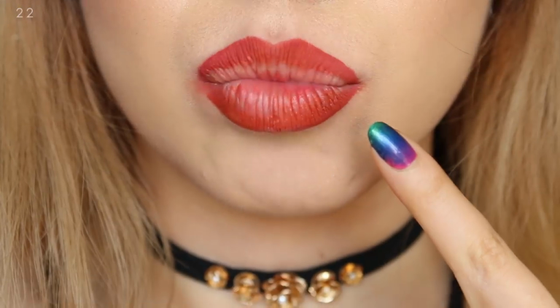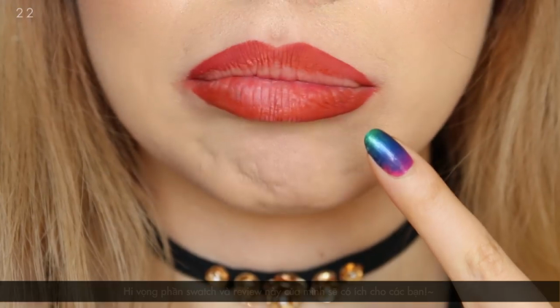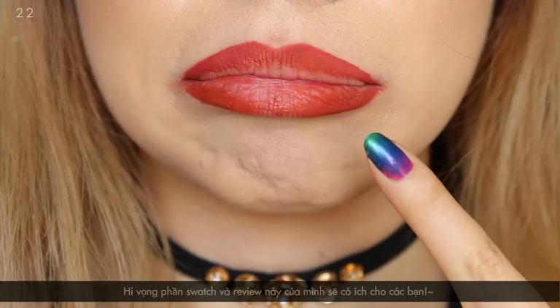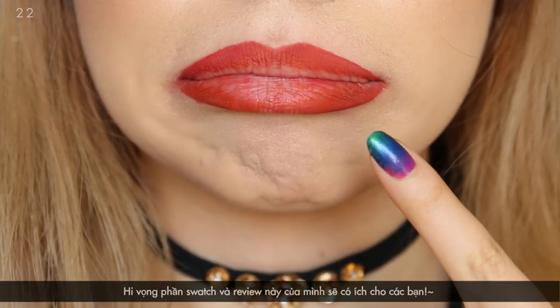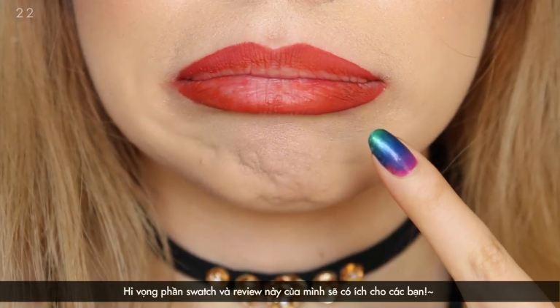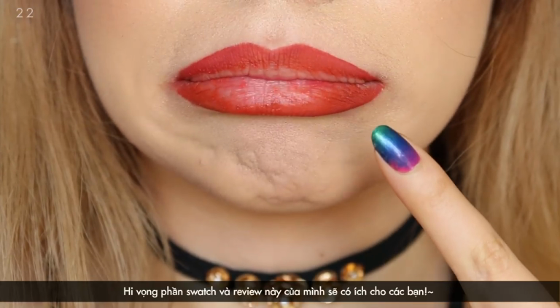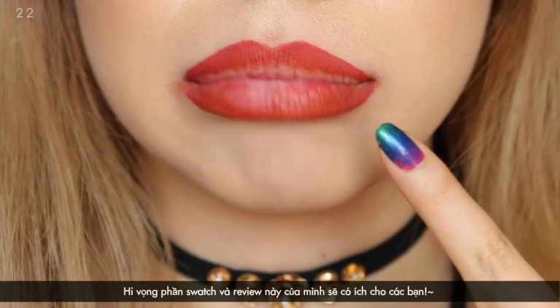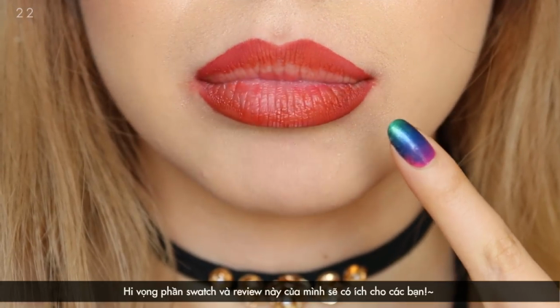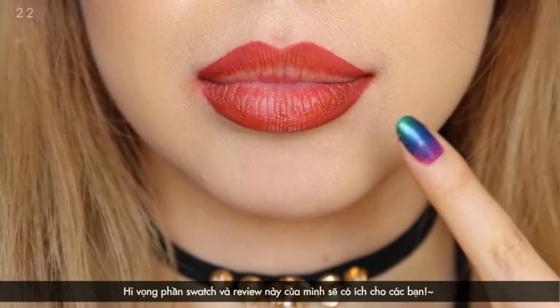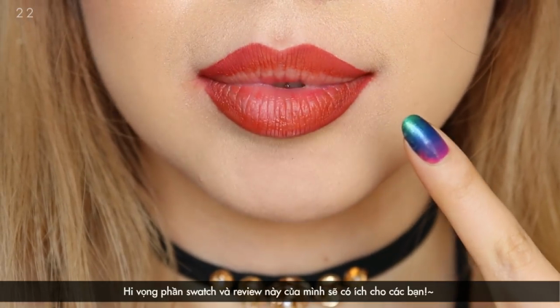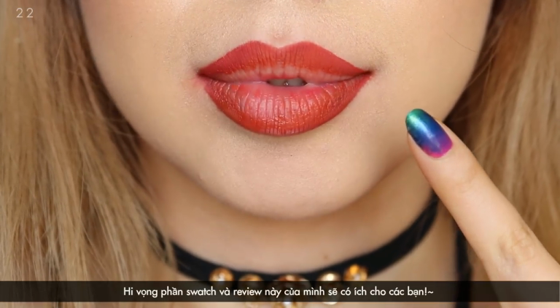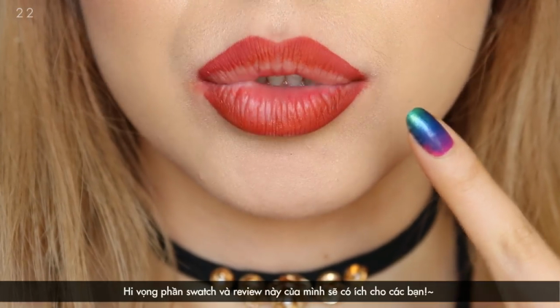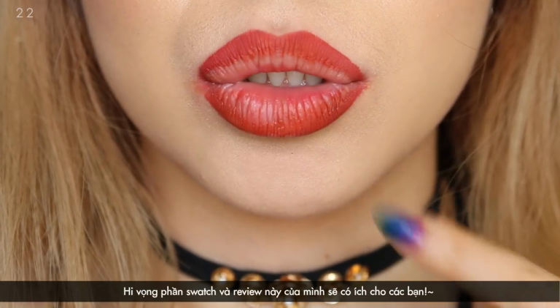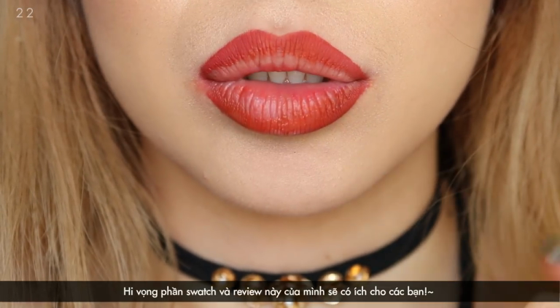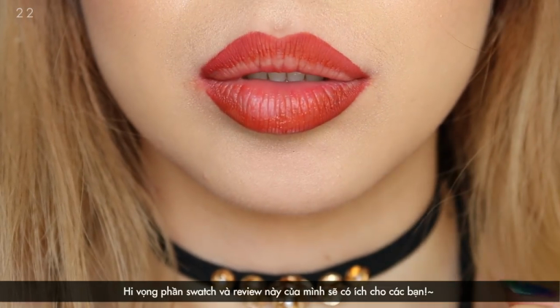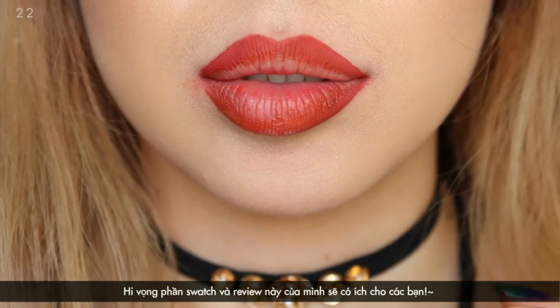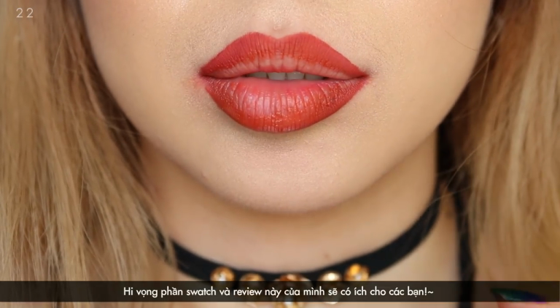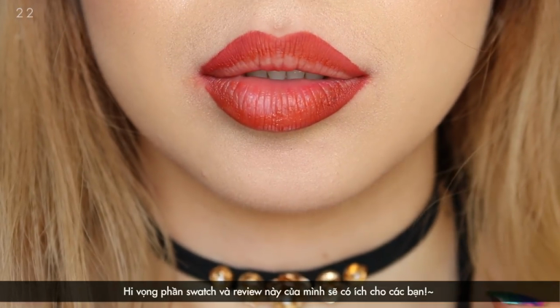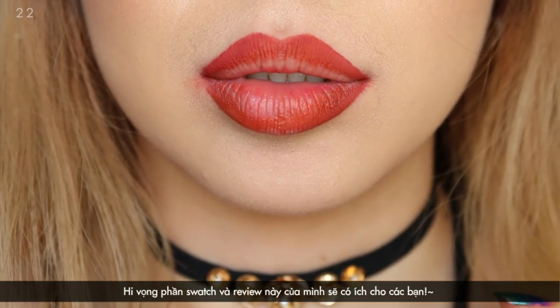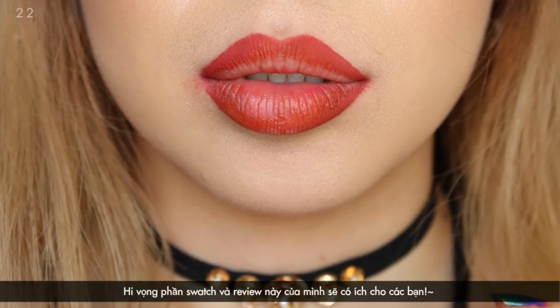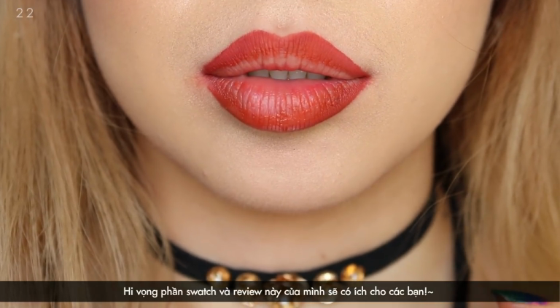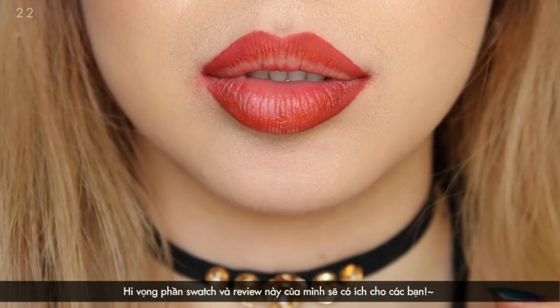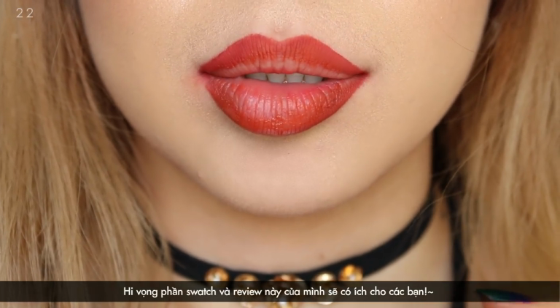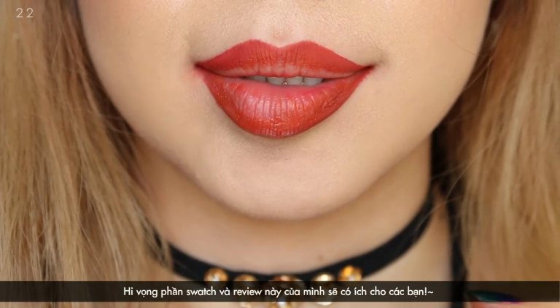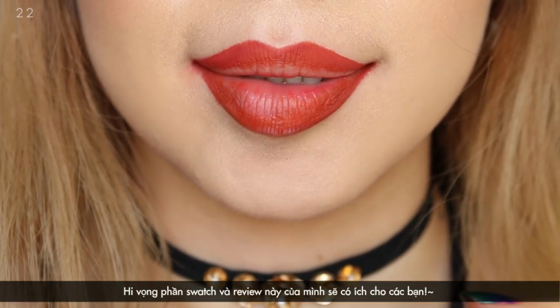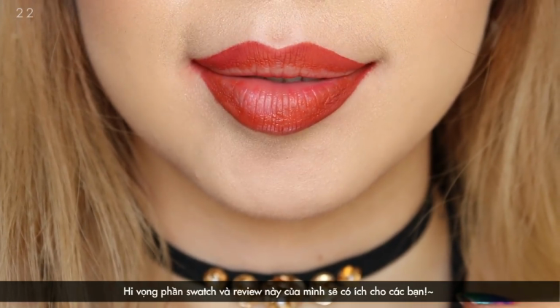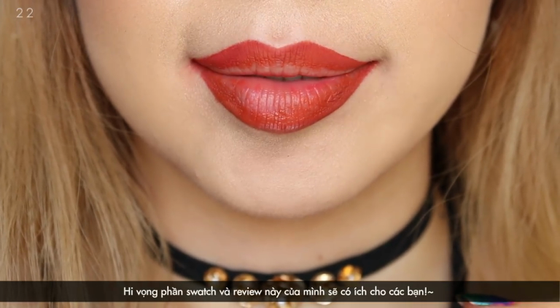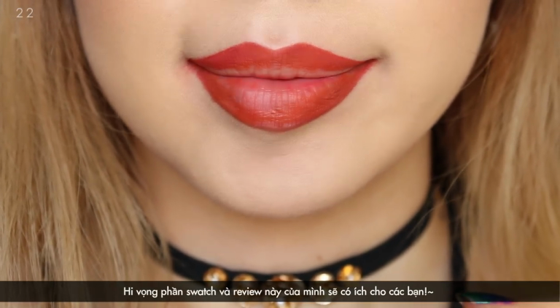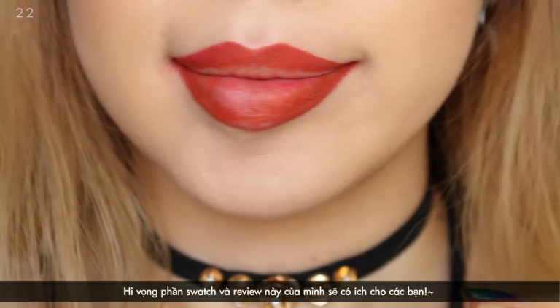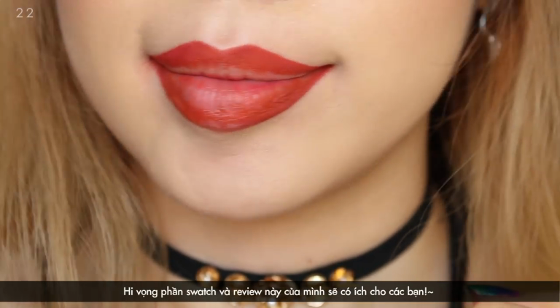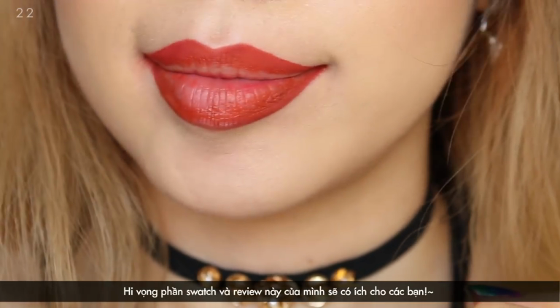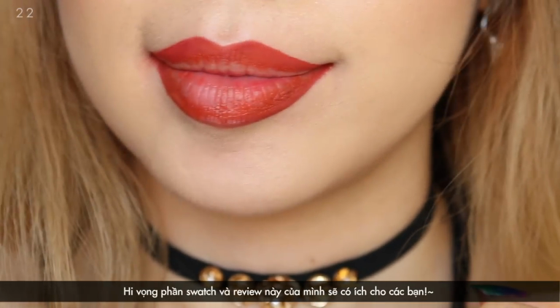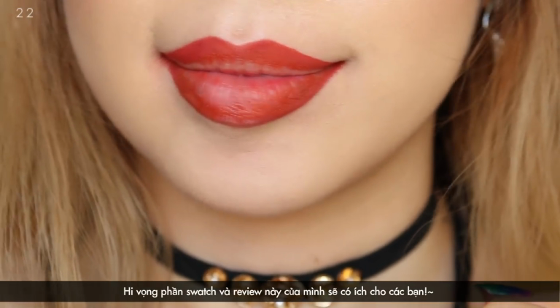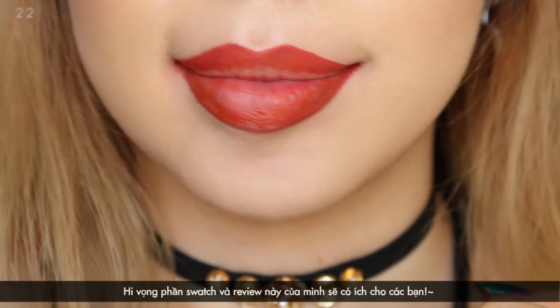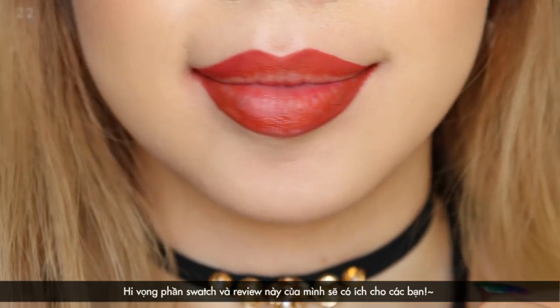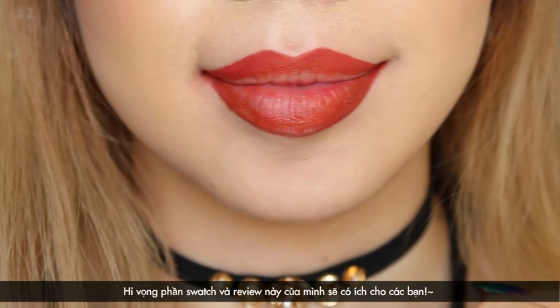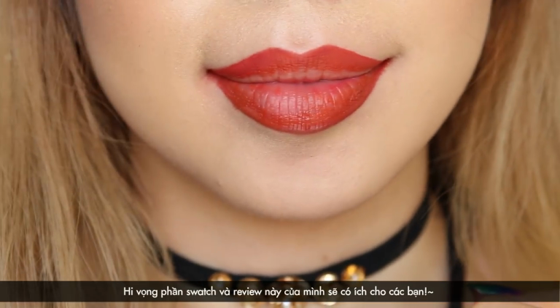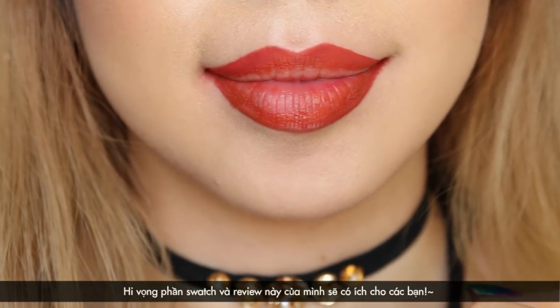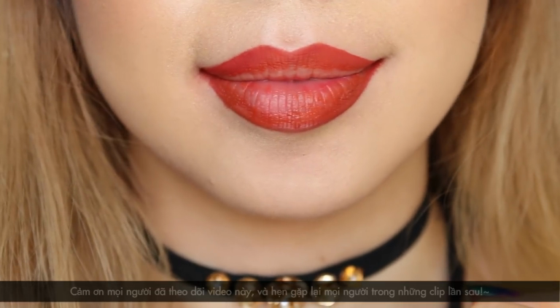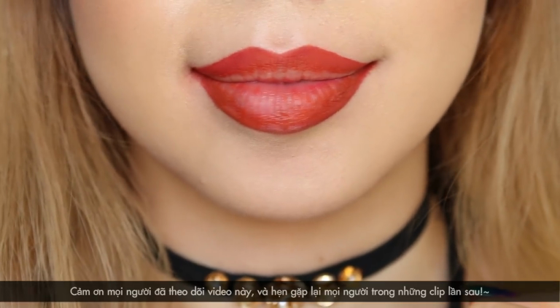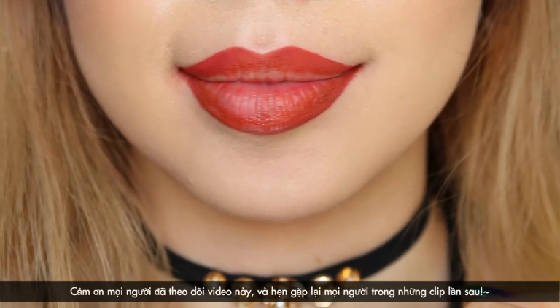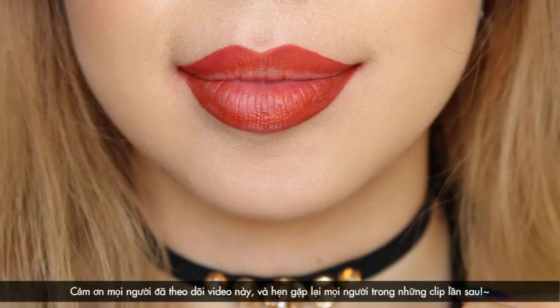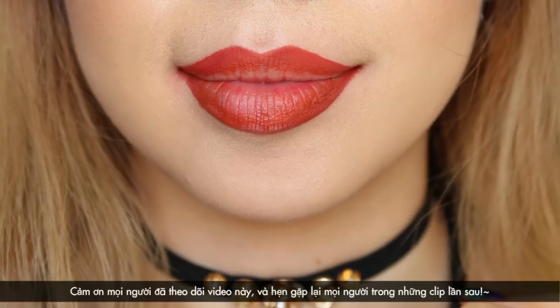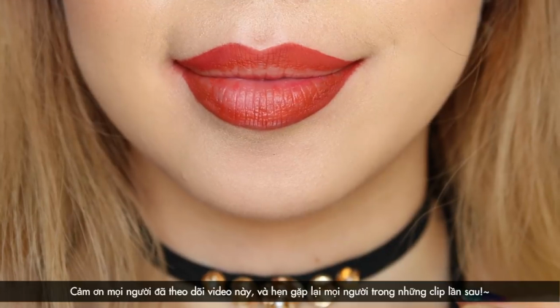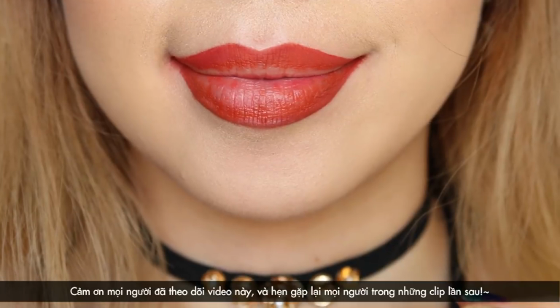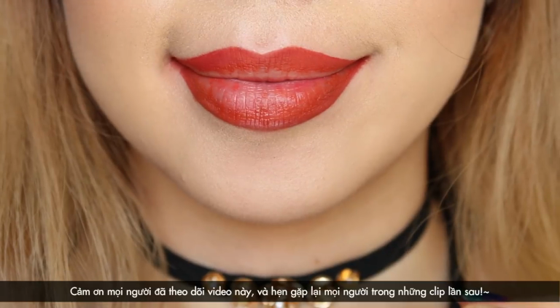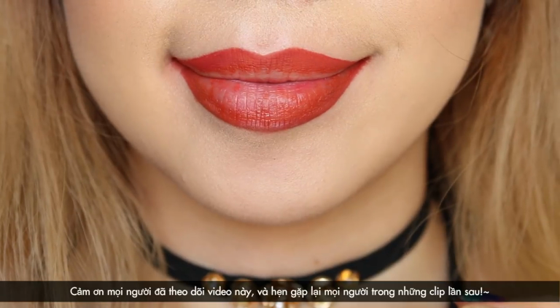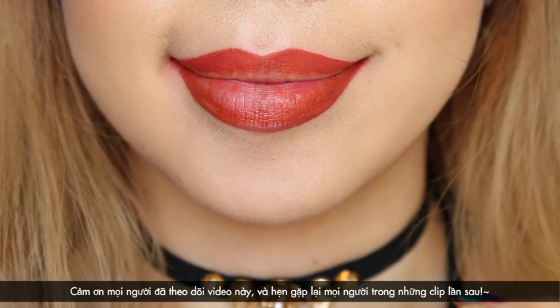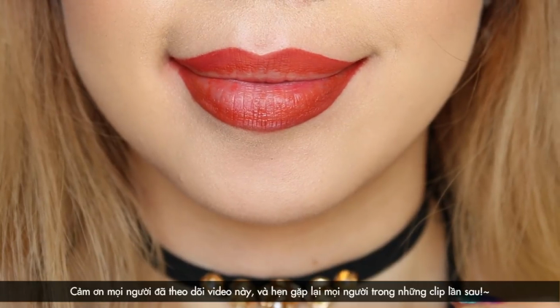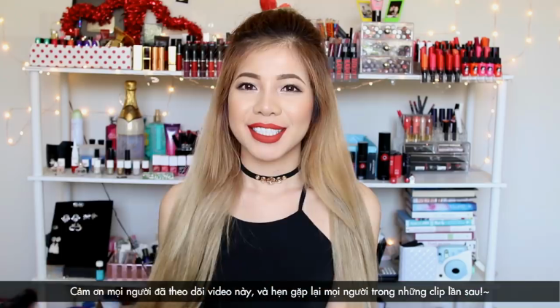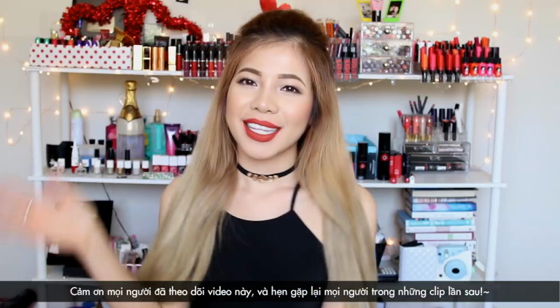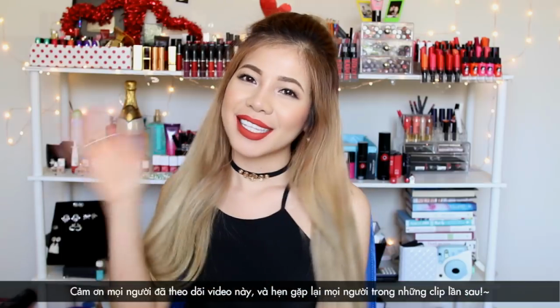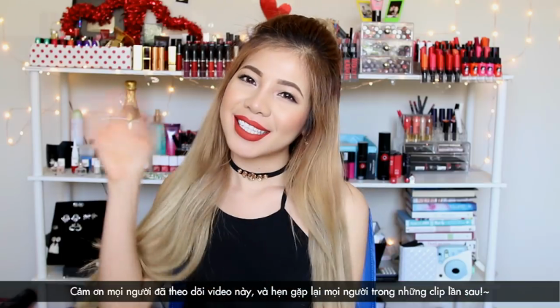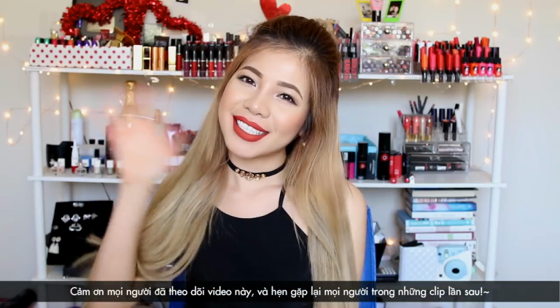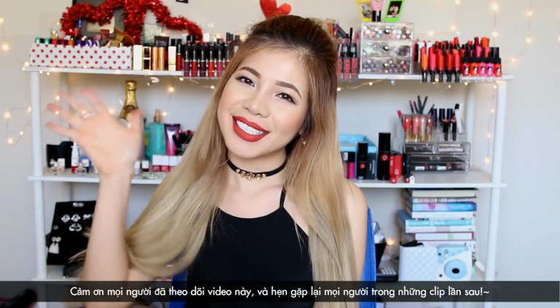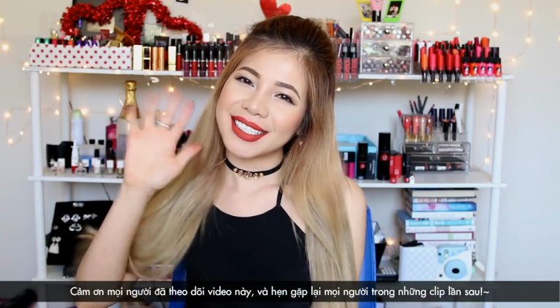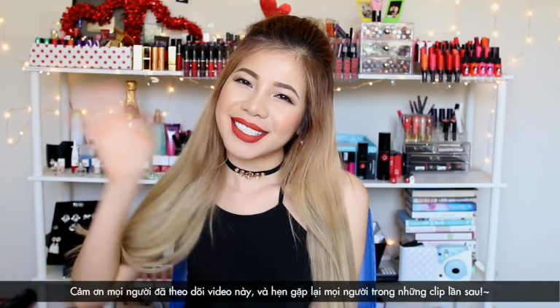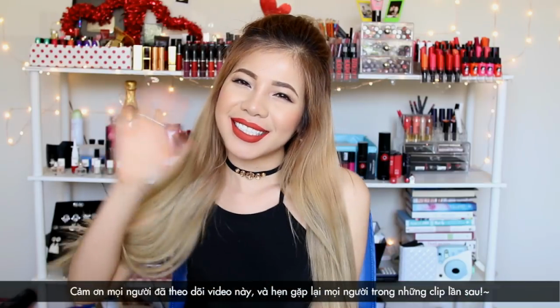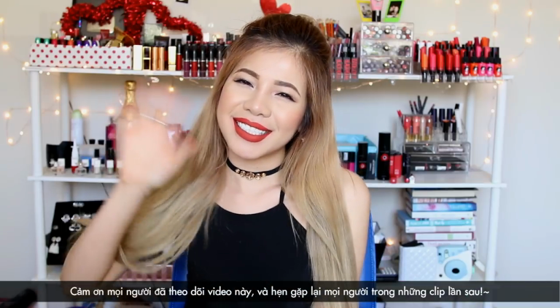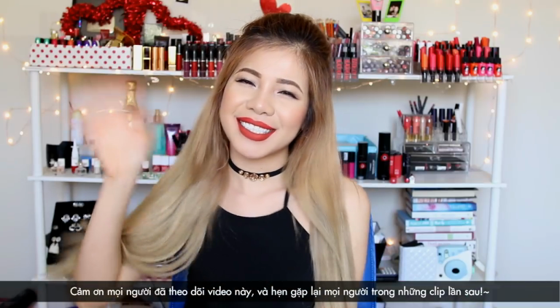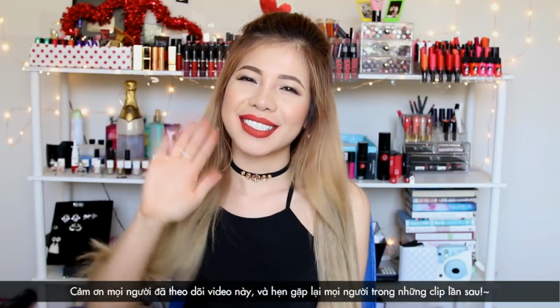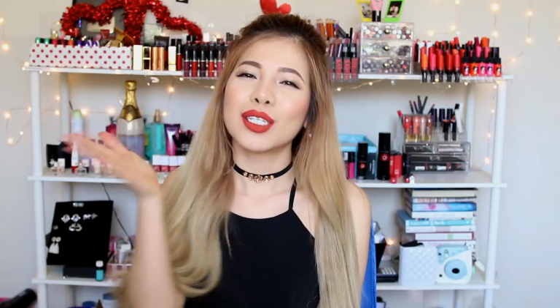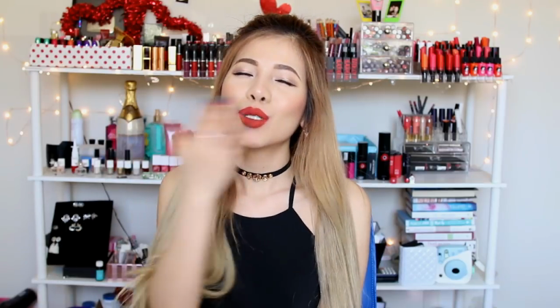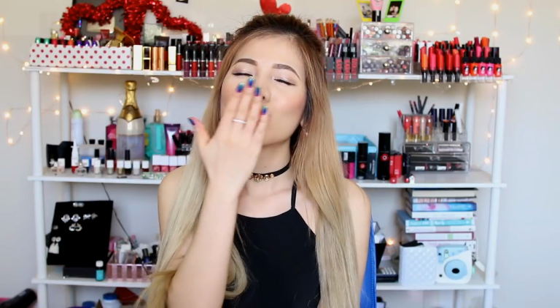Well, it's time to say goodbye. I hope my swatch and review is helpful. Thank you so much for watching and I'll see you next time. Bye!